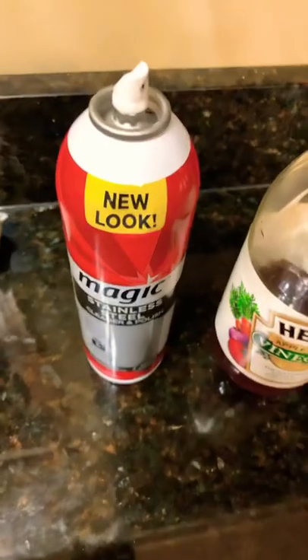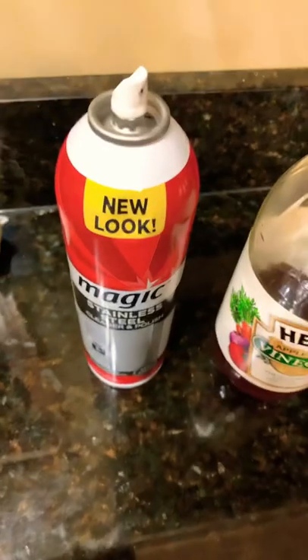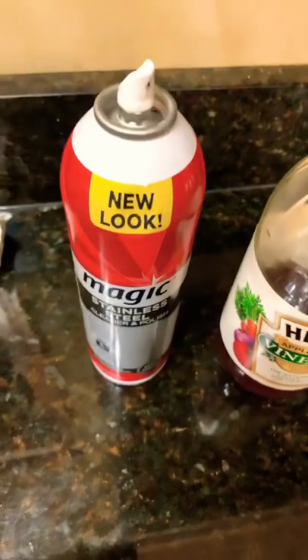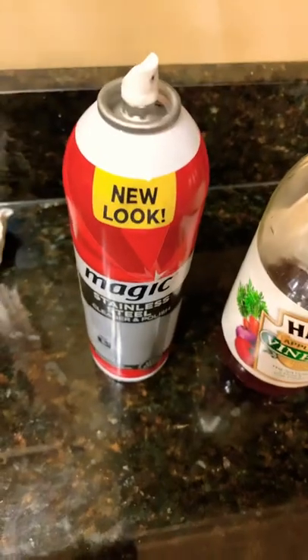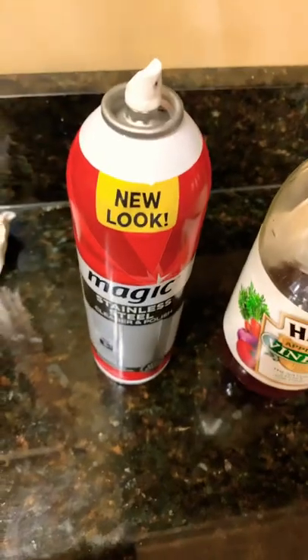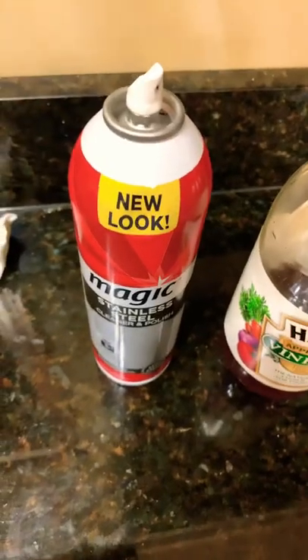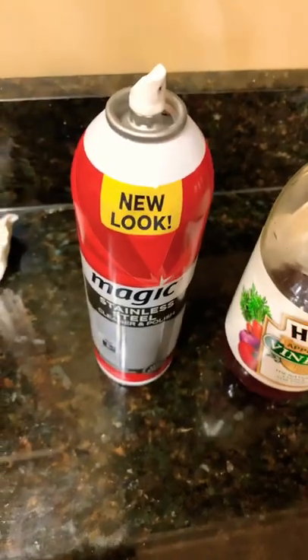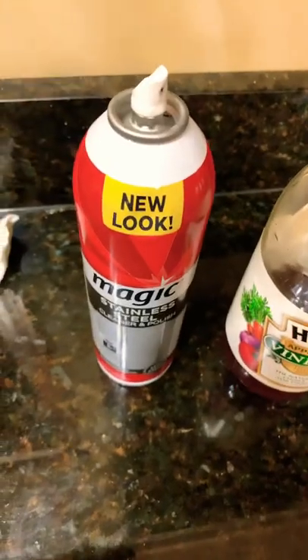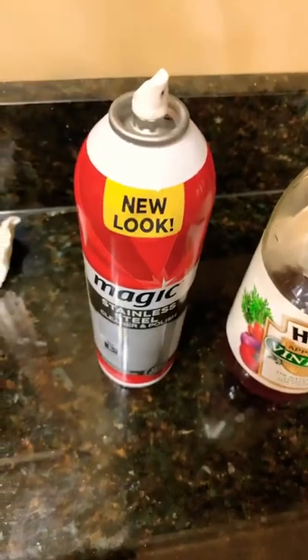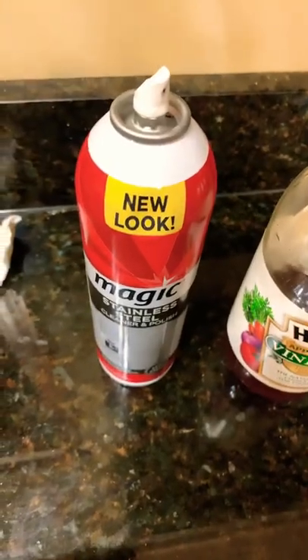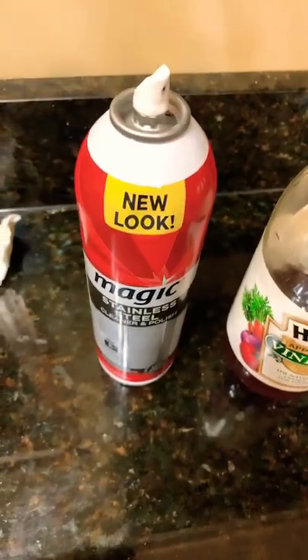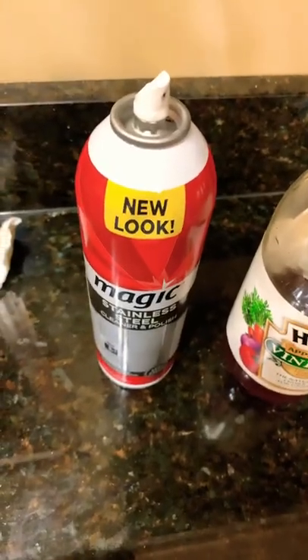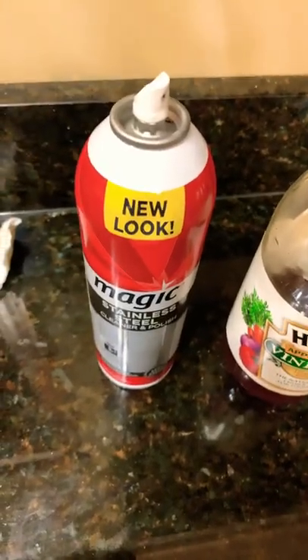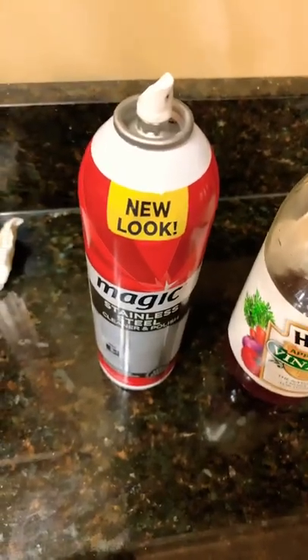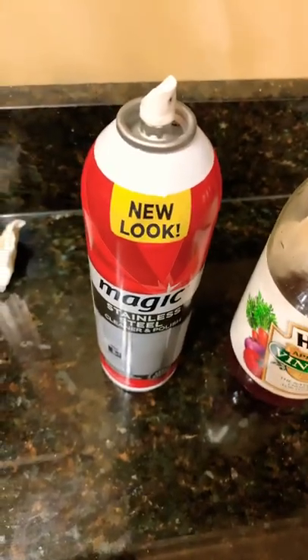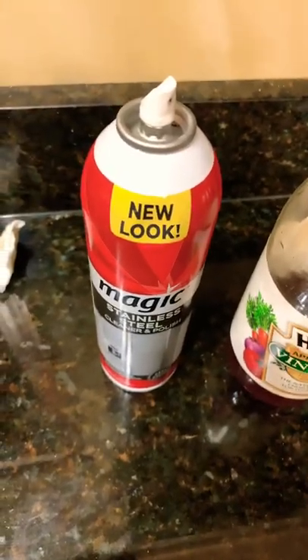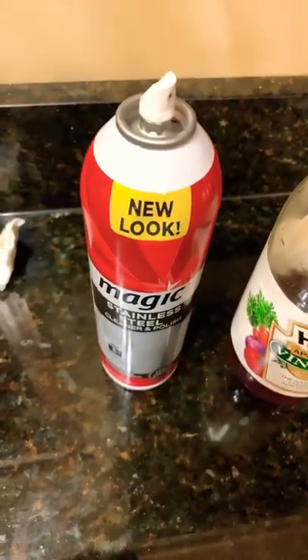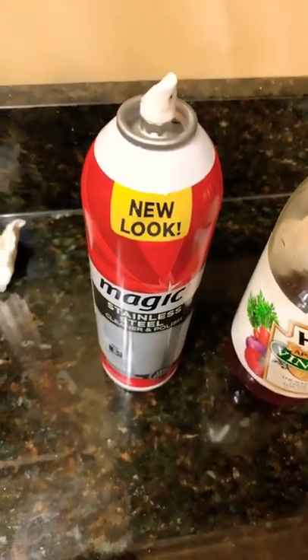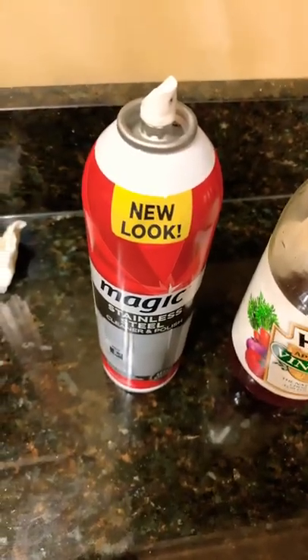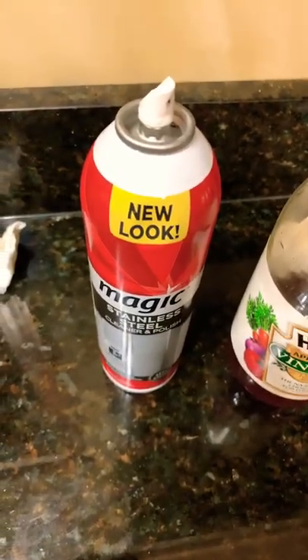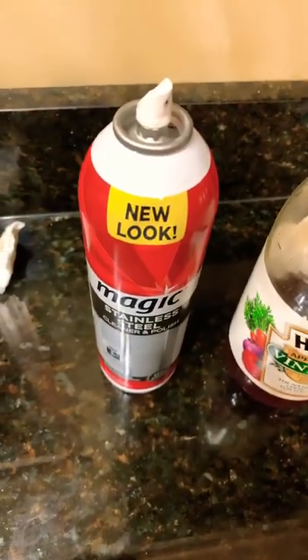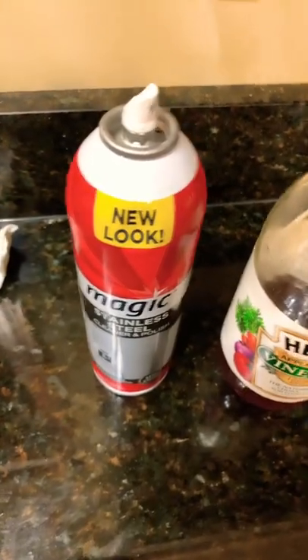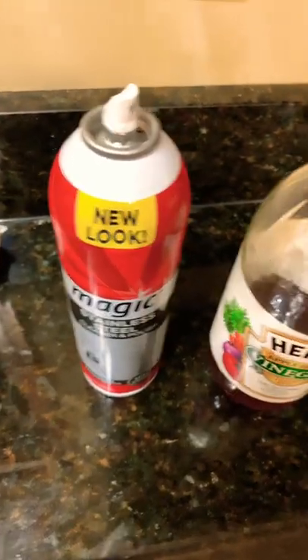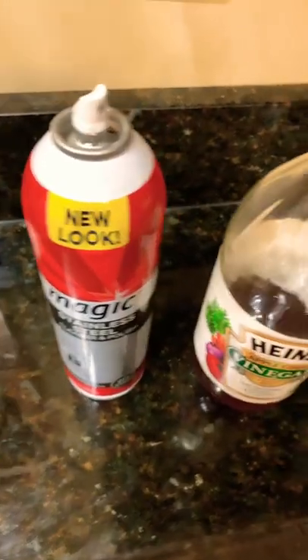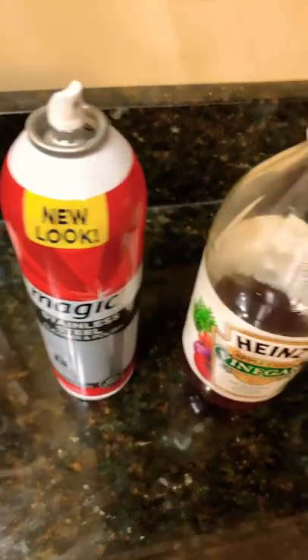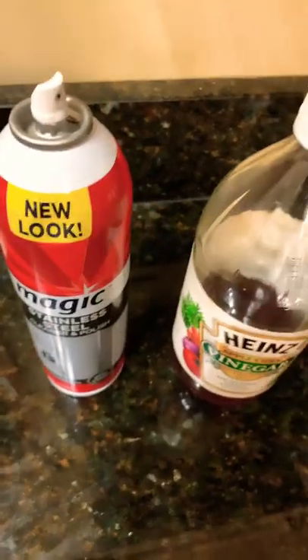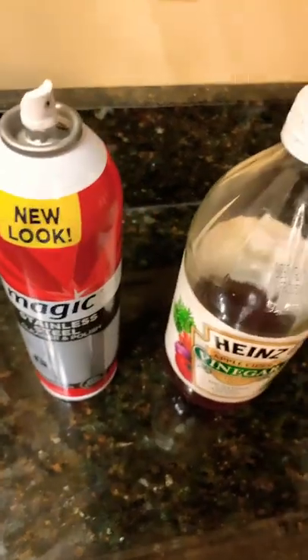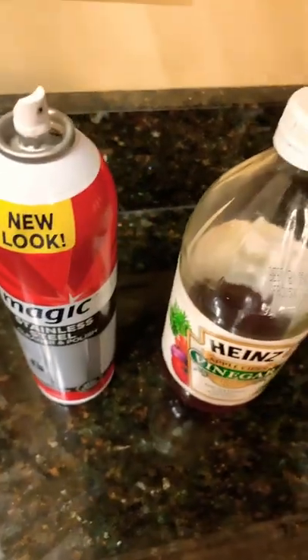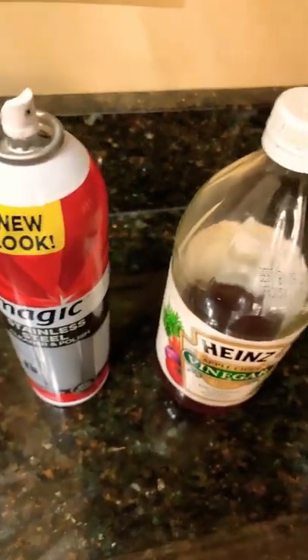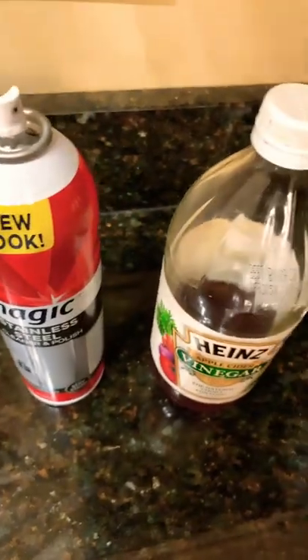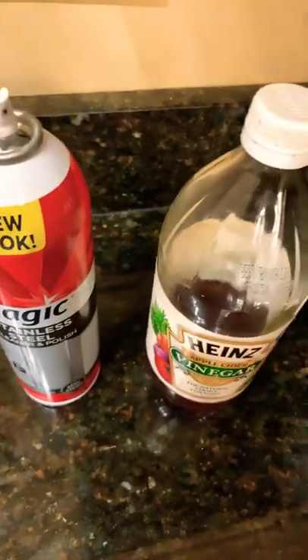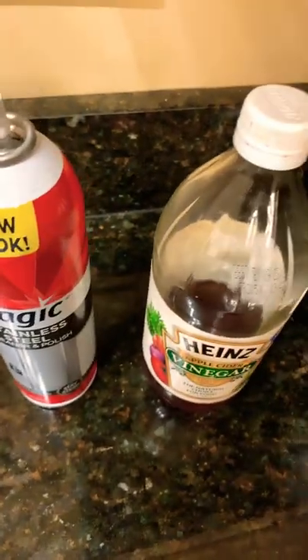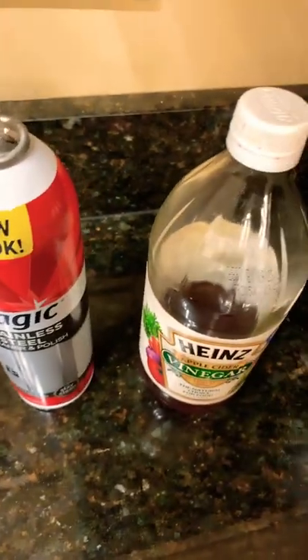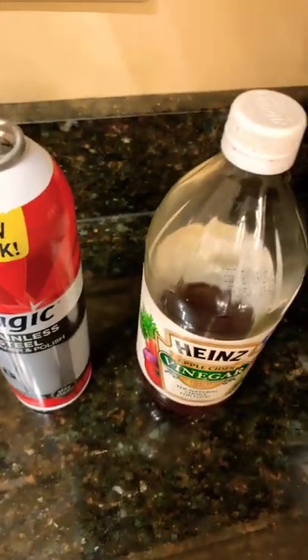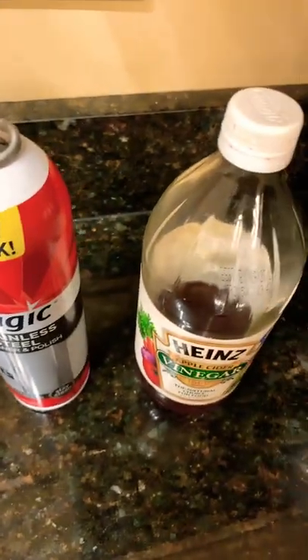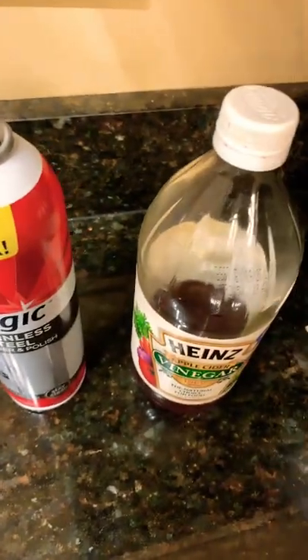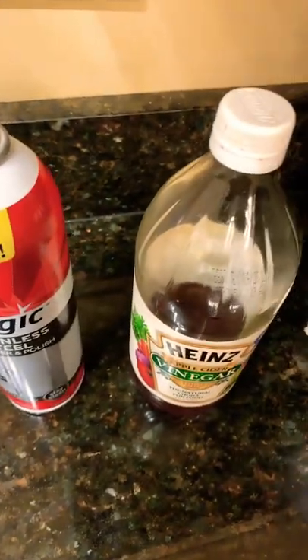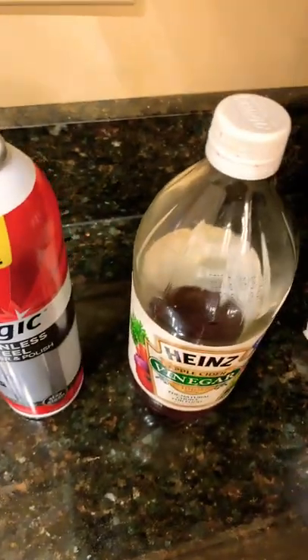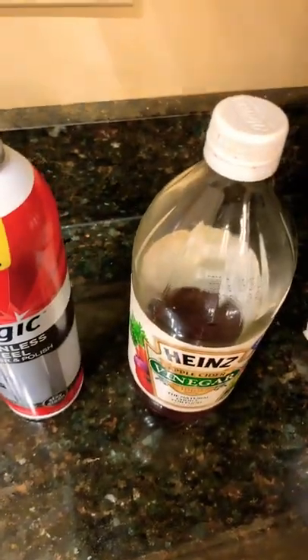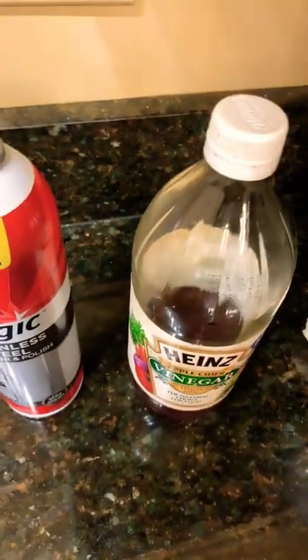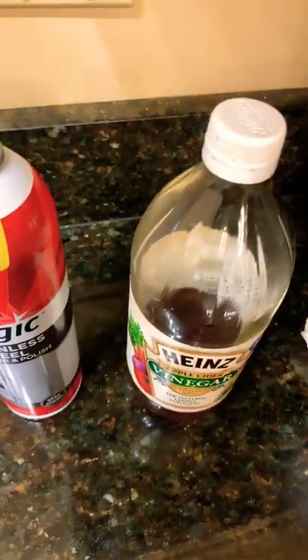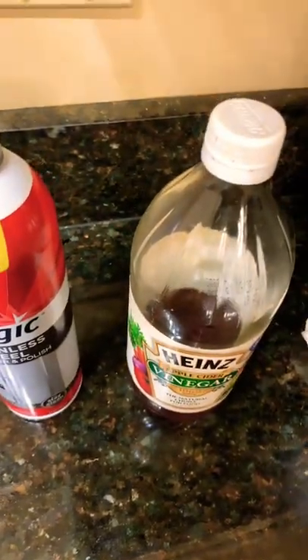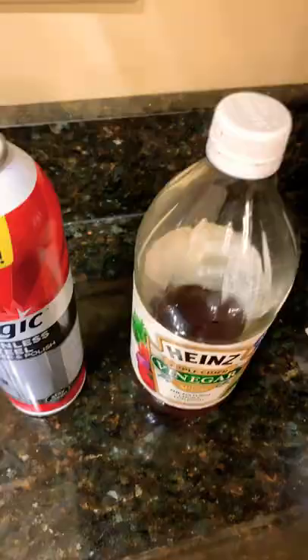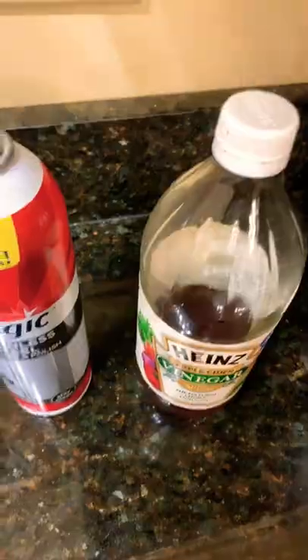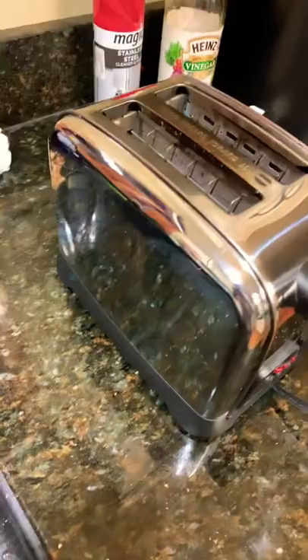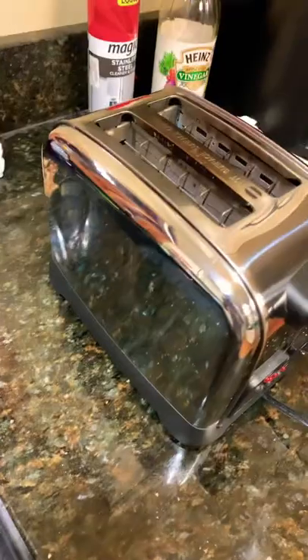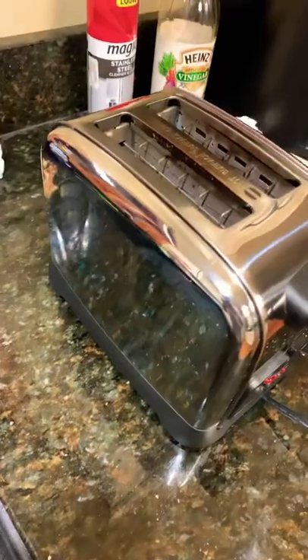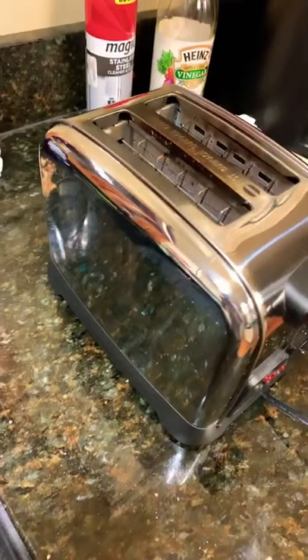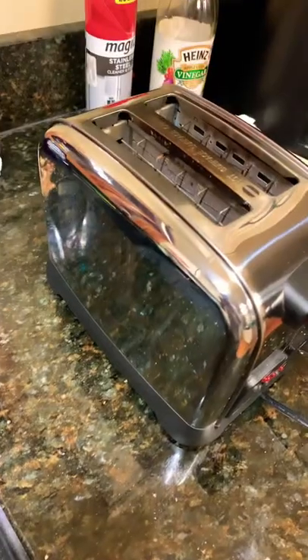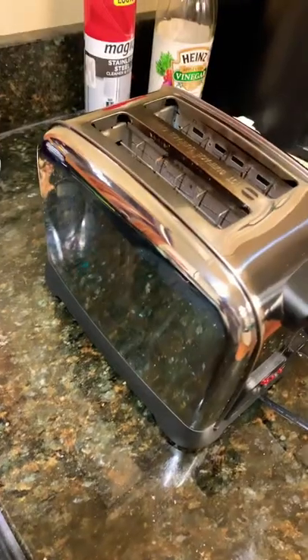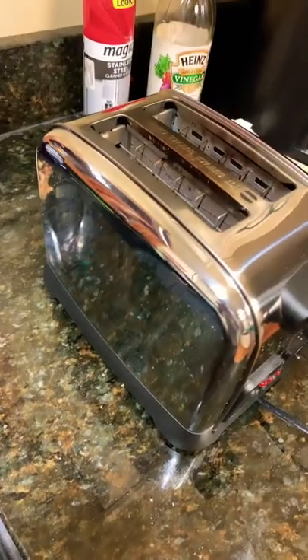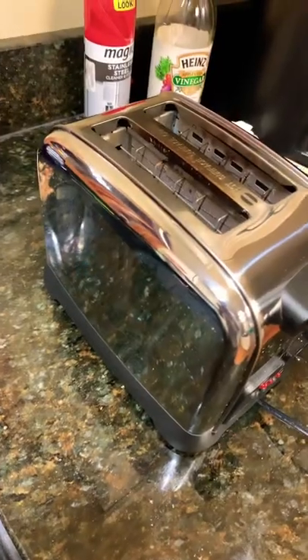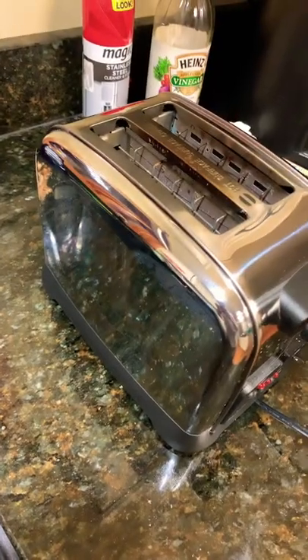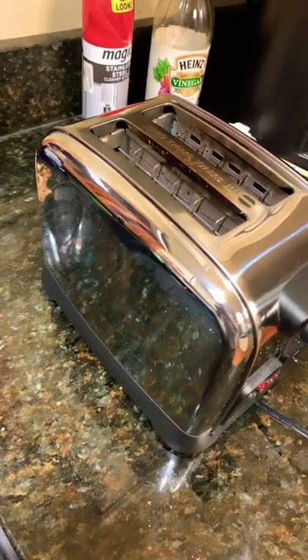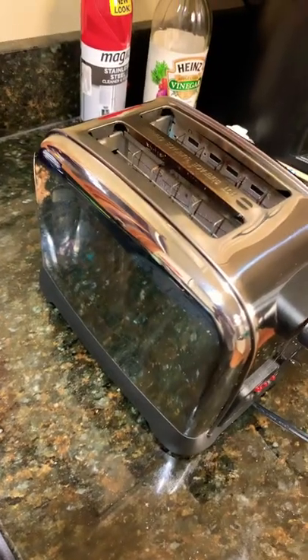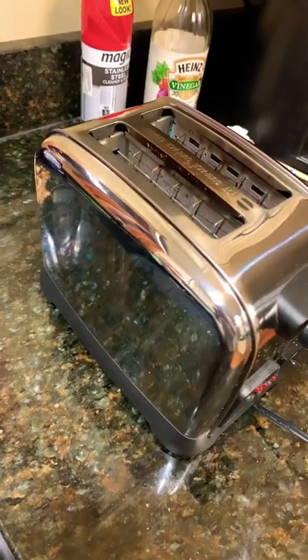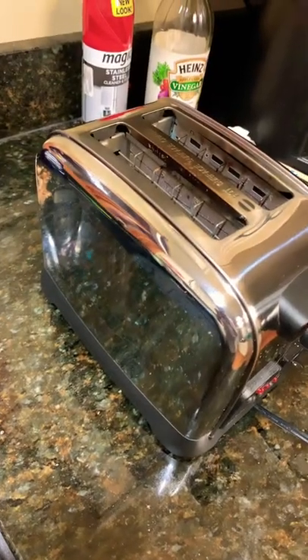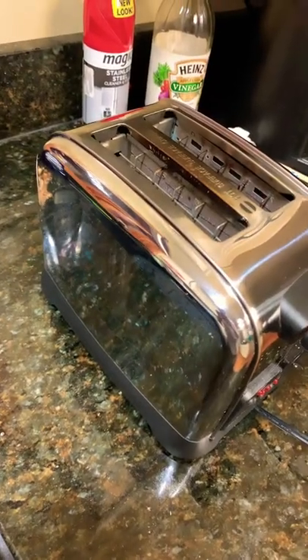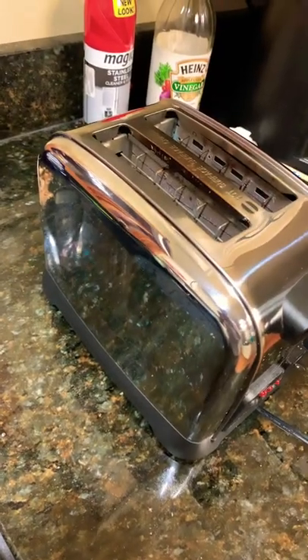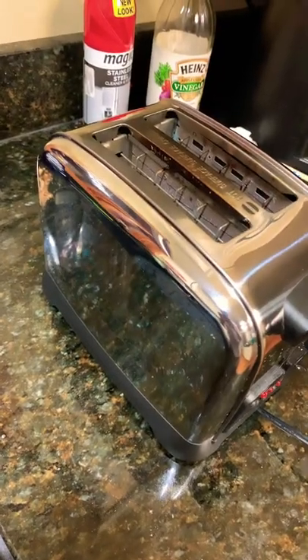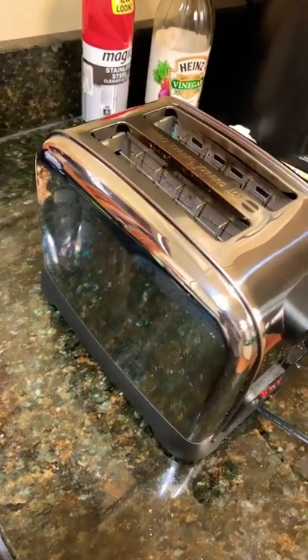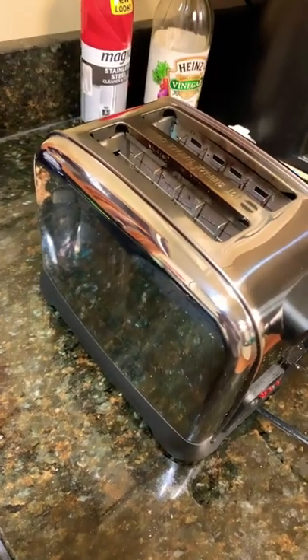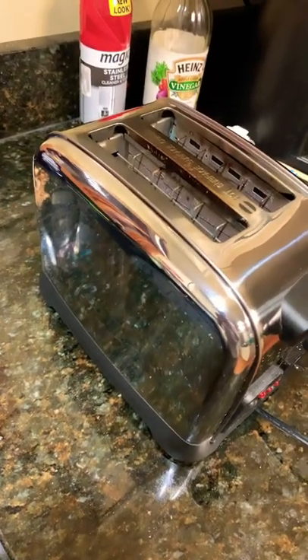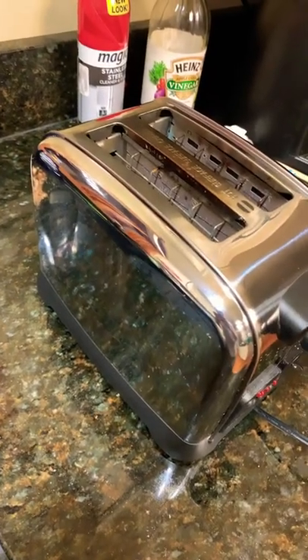For the outside, you can use a stainless steel cleaner or you can use vinegar. After this, you're ready to use your toaster.